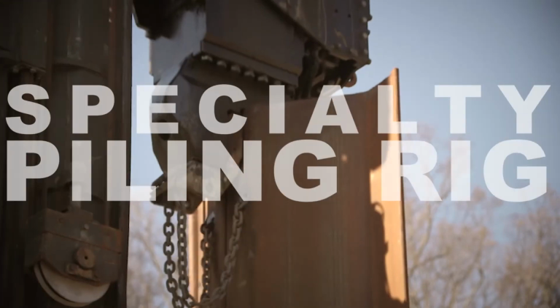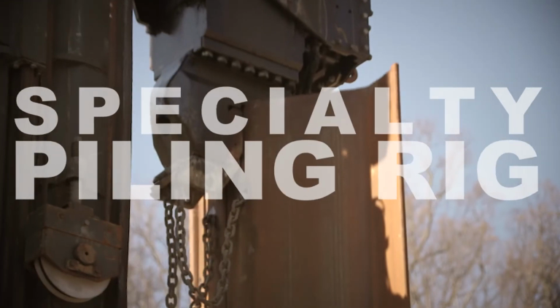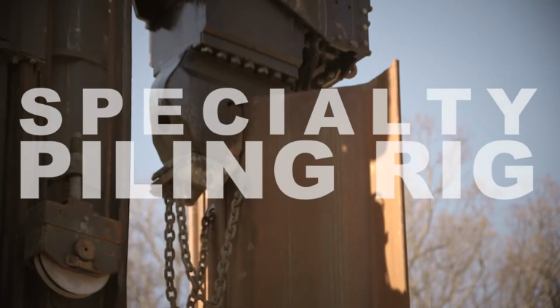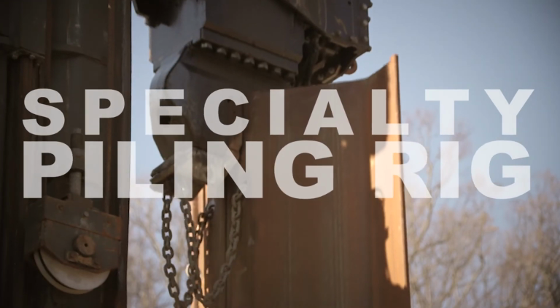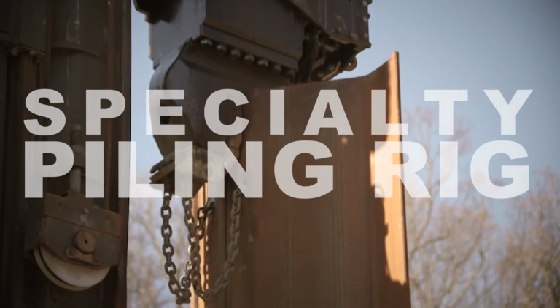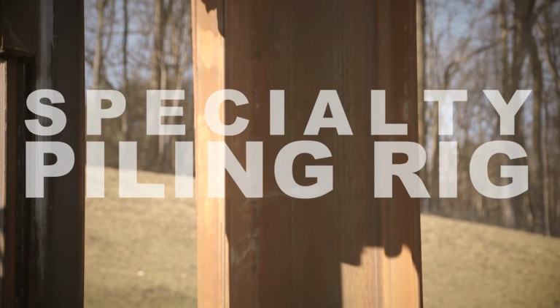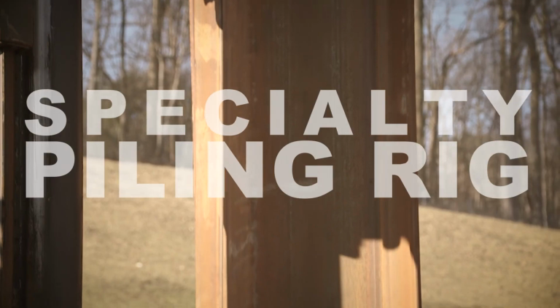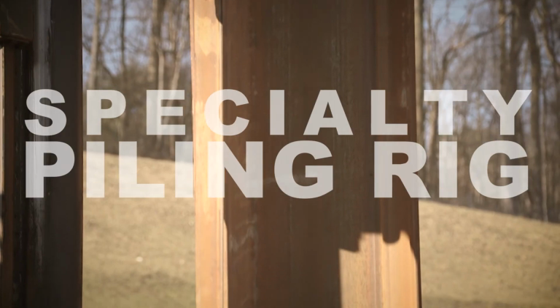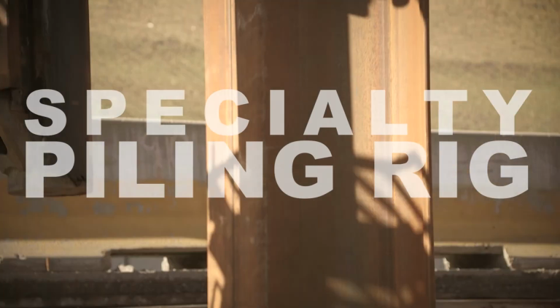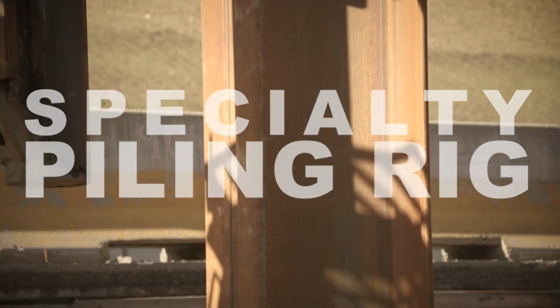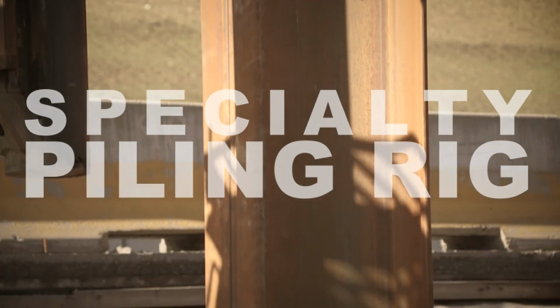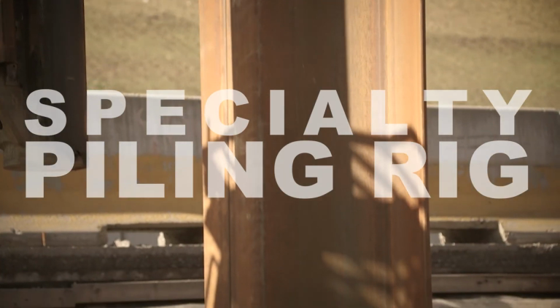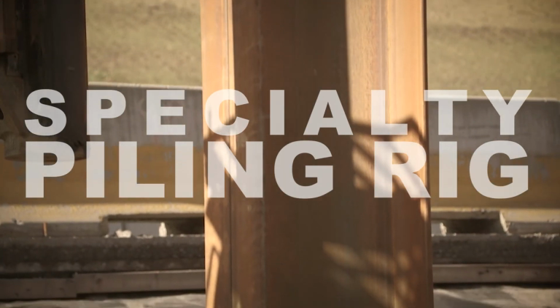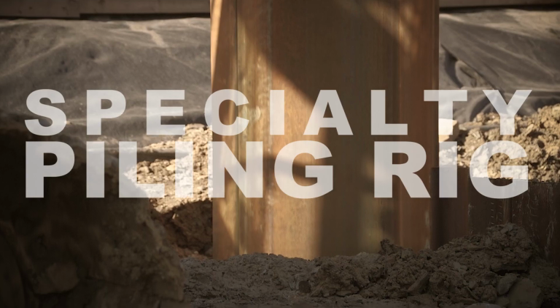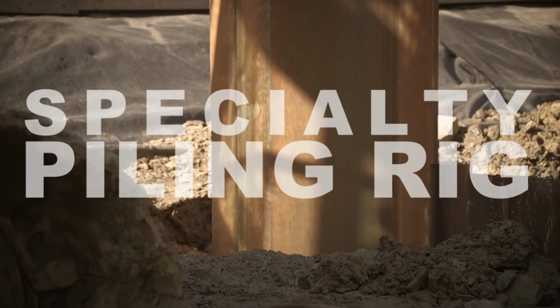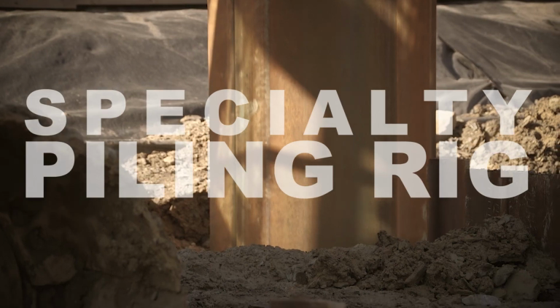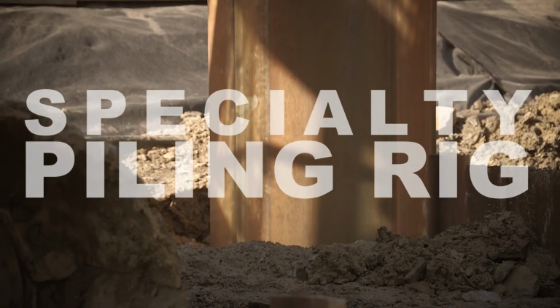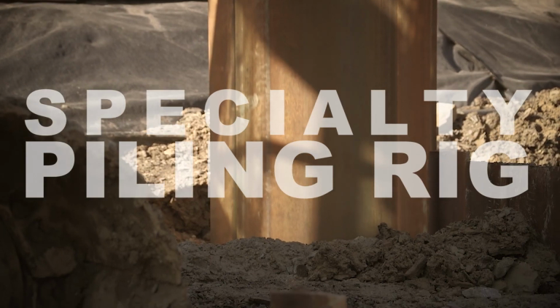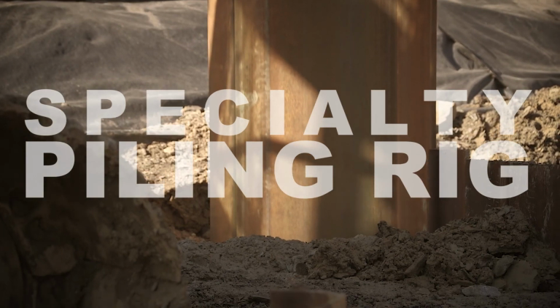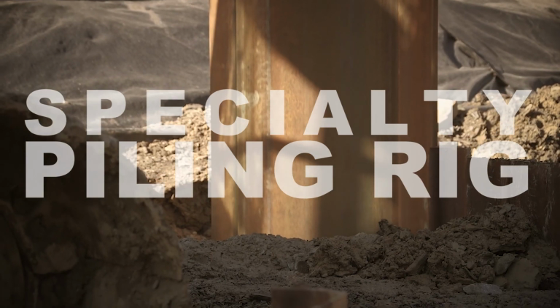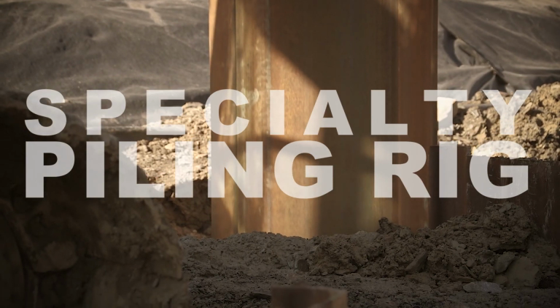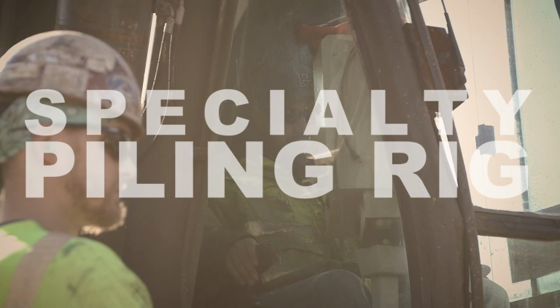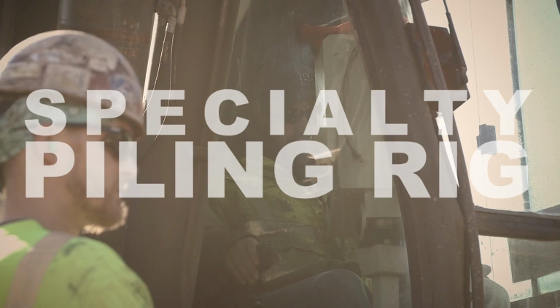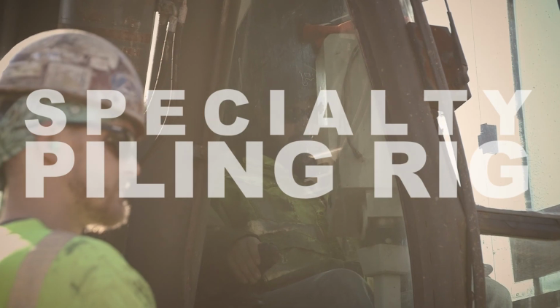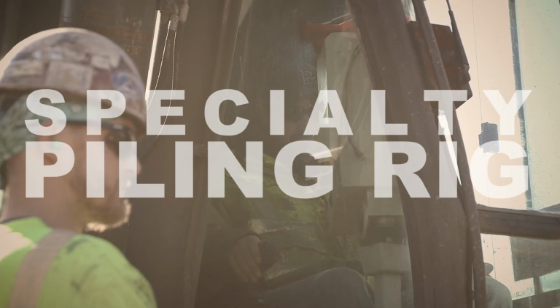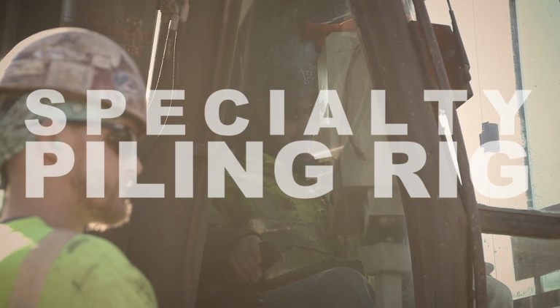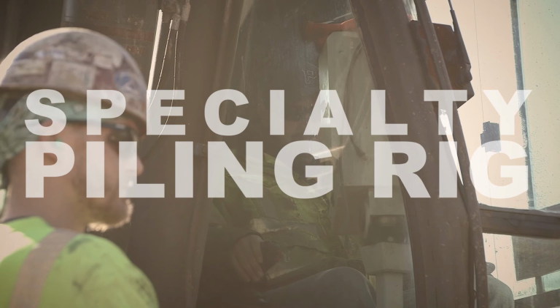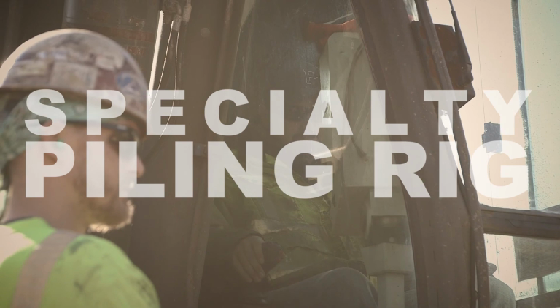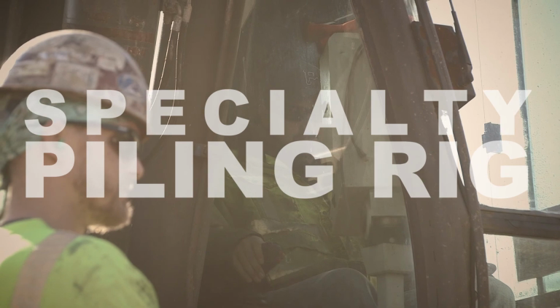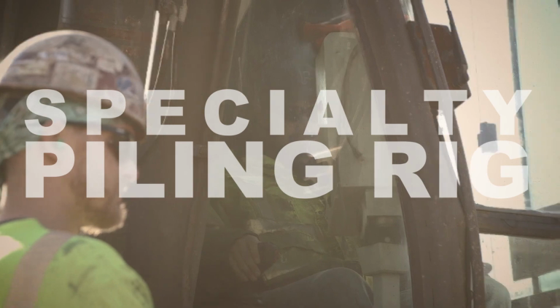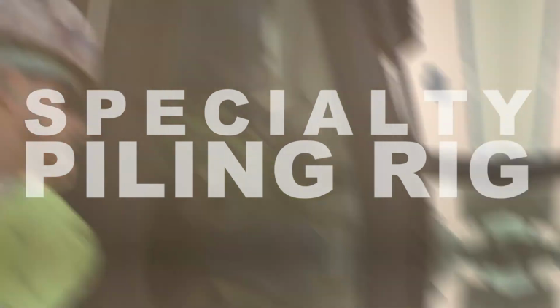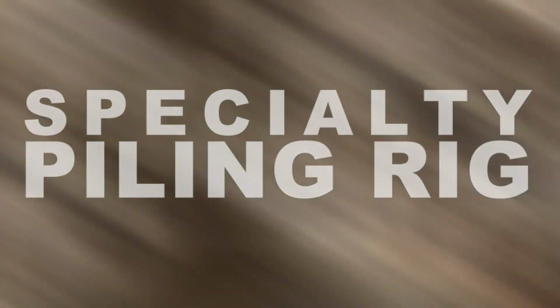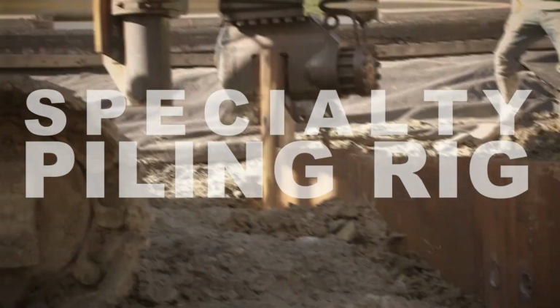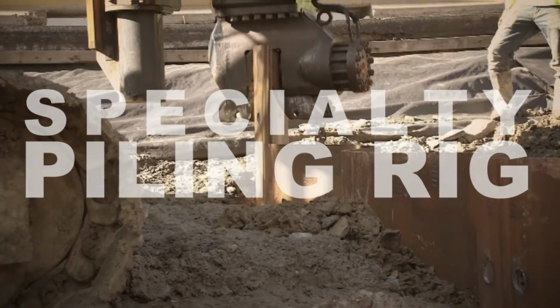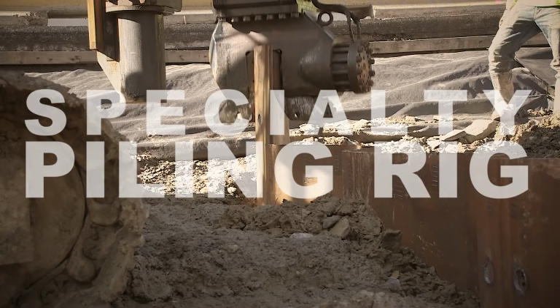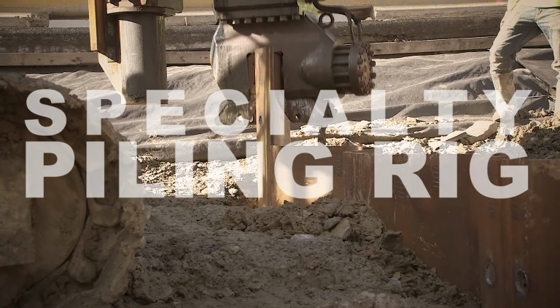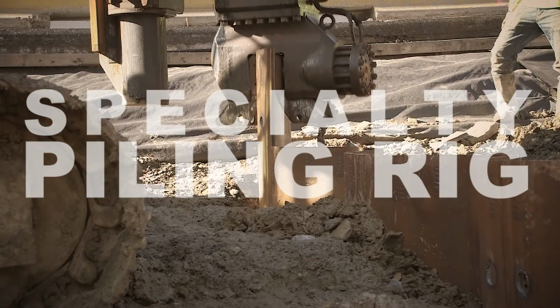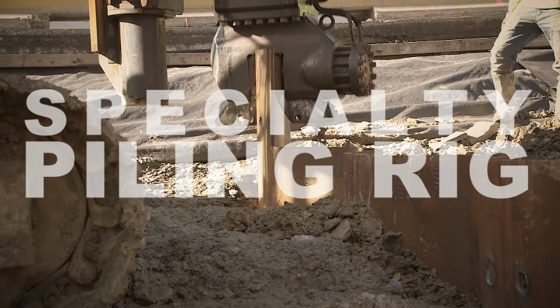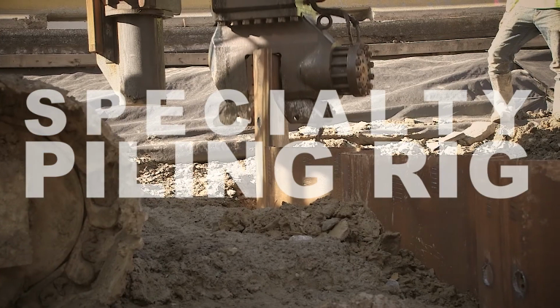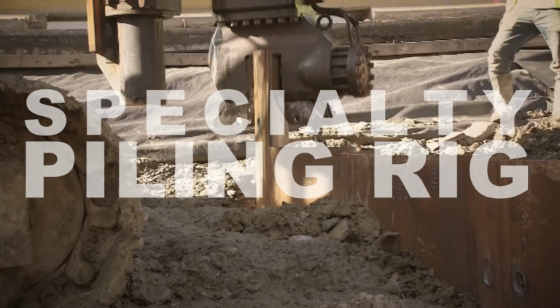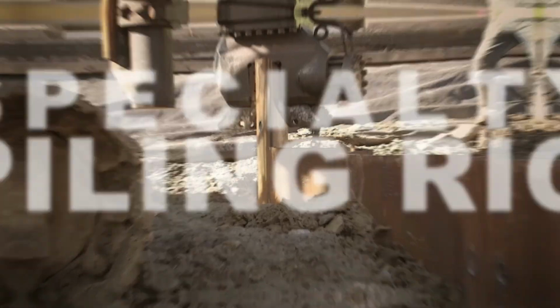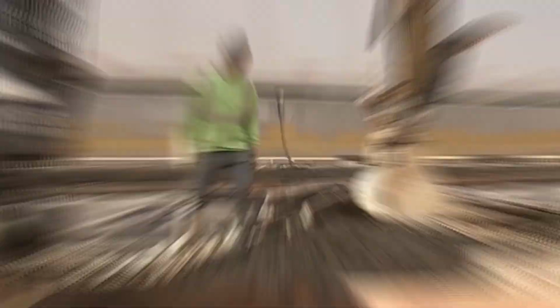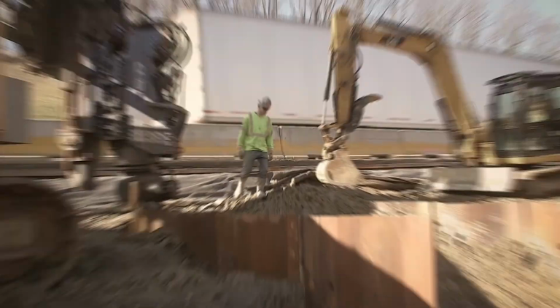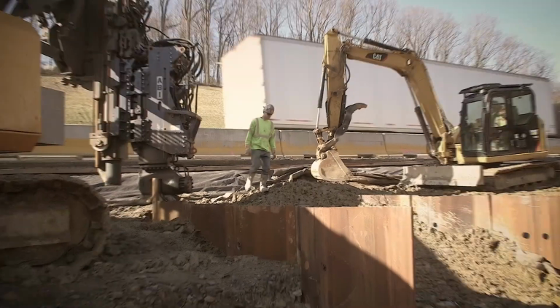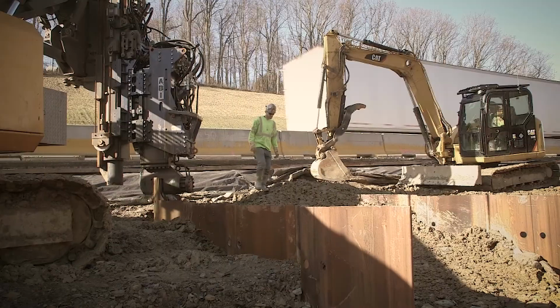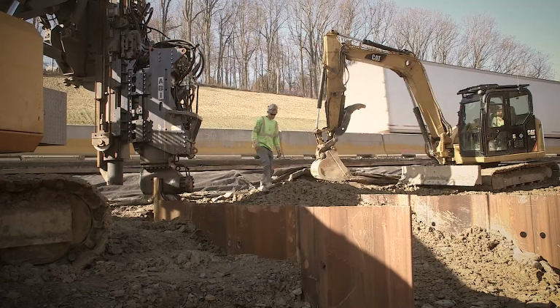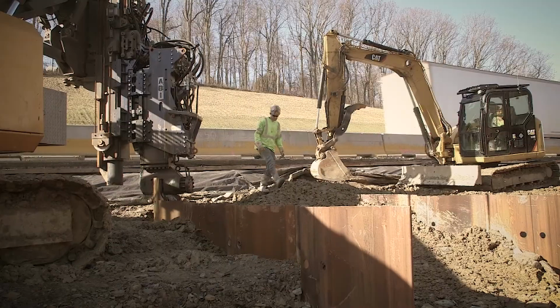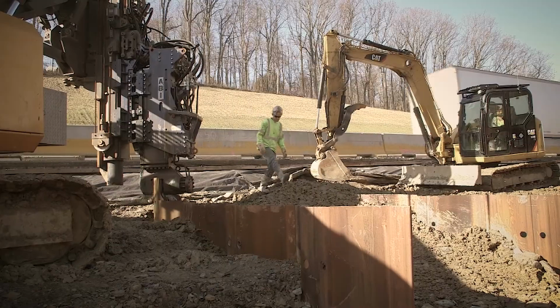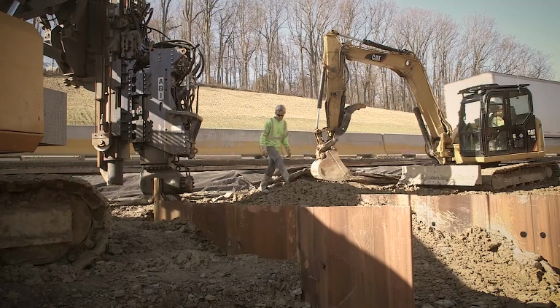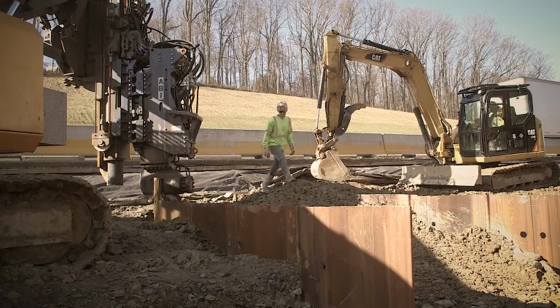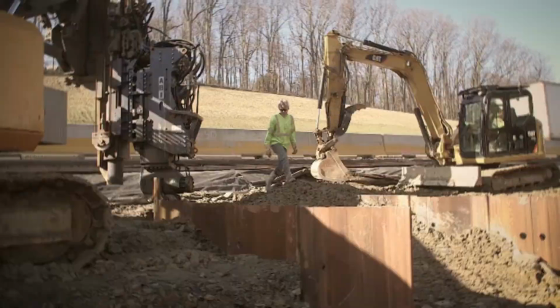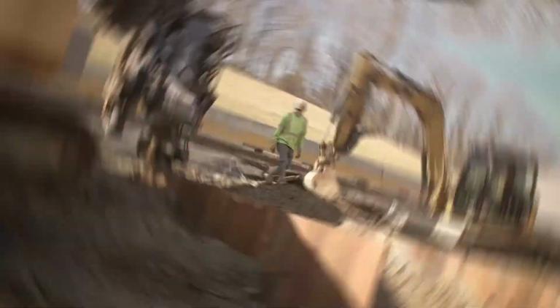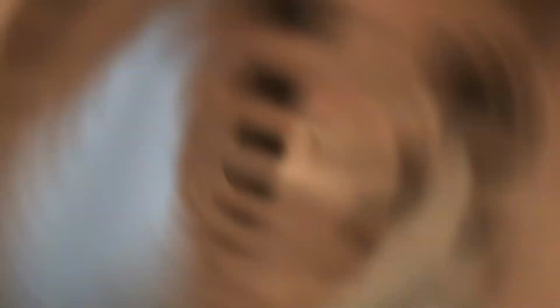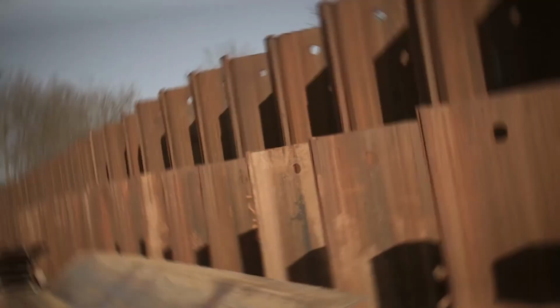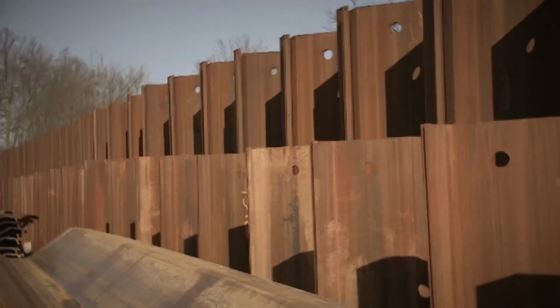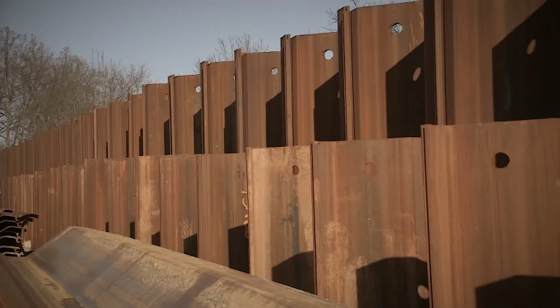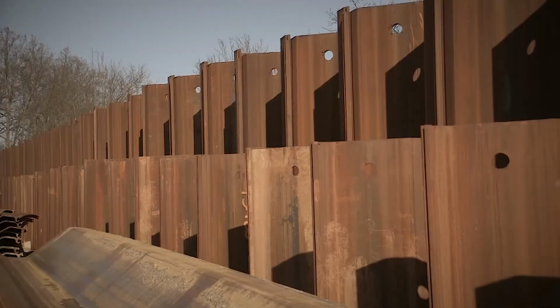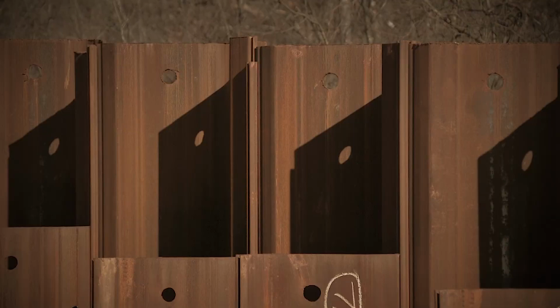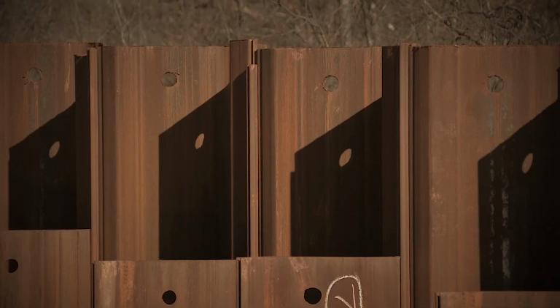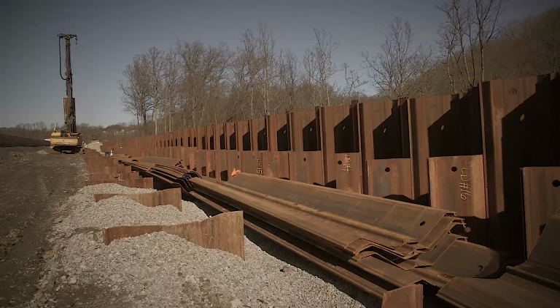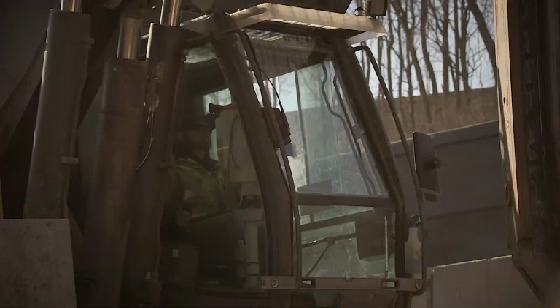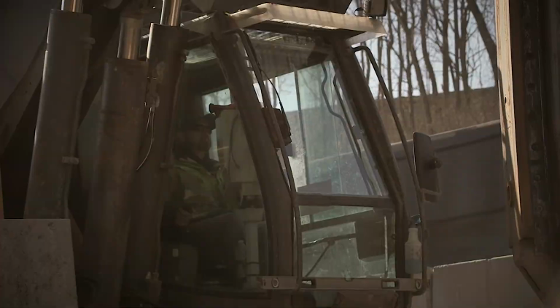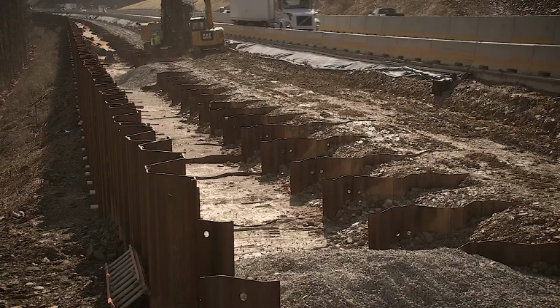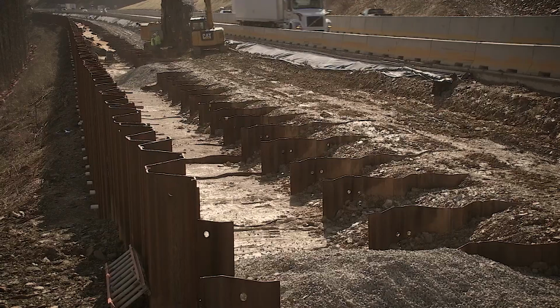Brayman utilized a specialty piling rig that facilitated the installation in the tight work area next to the busy roadway.